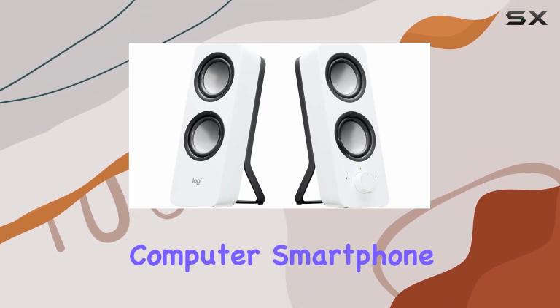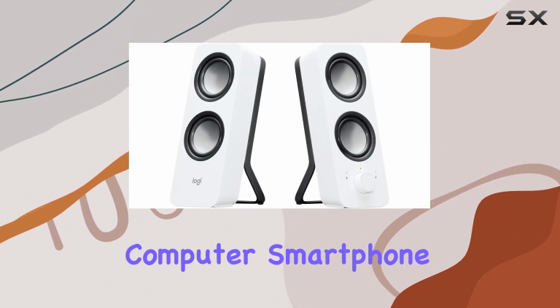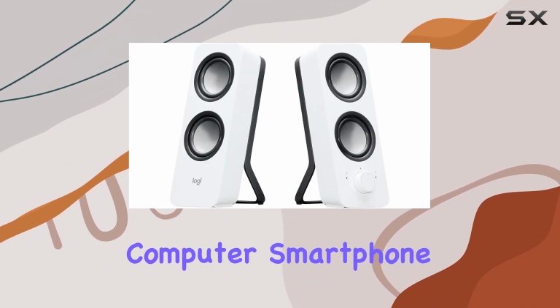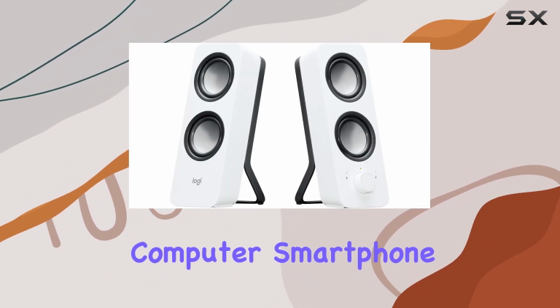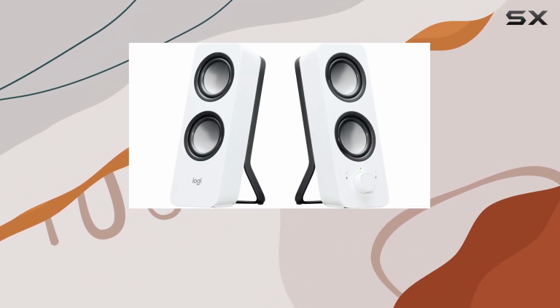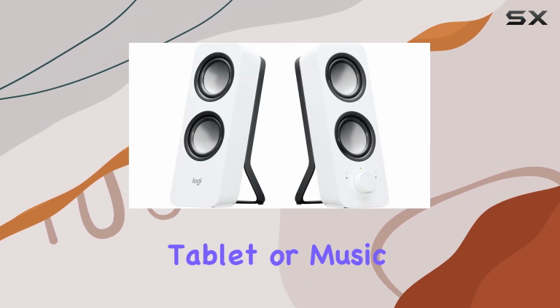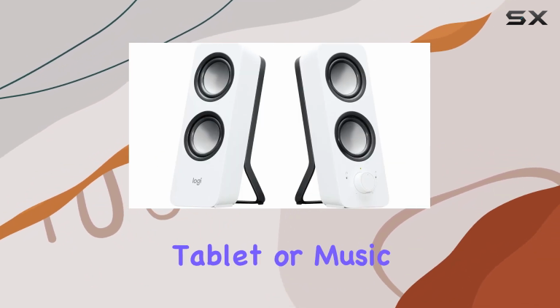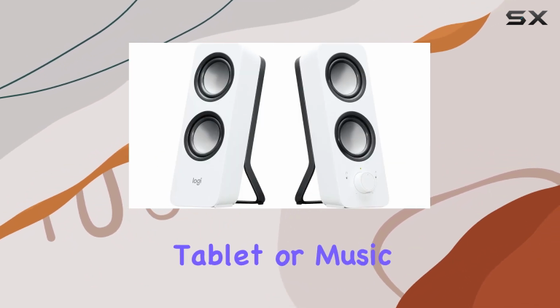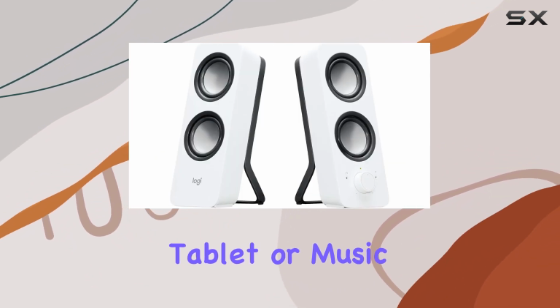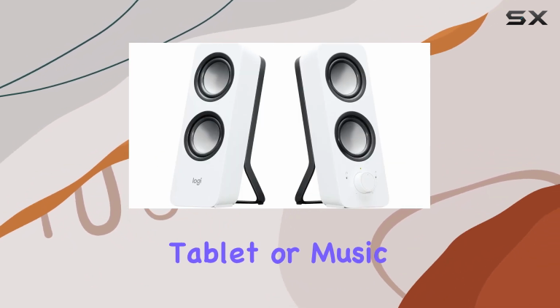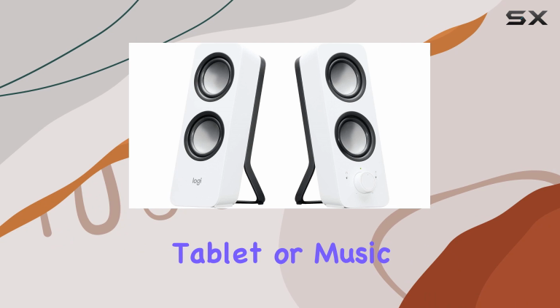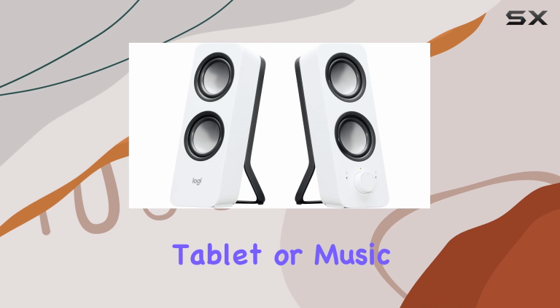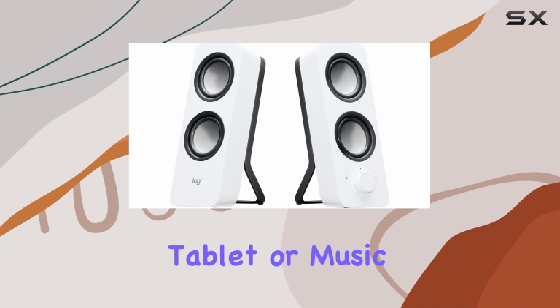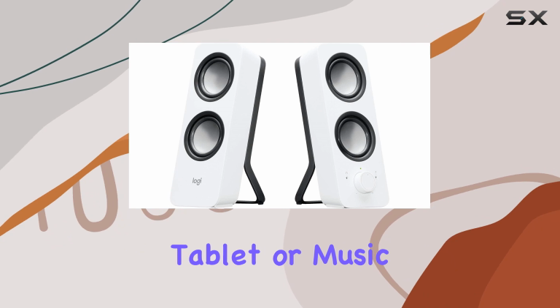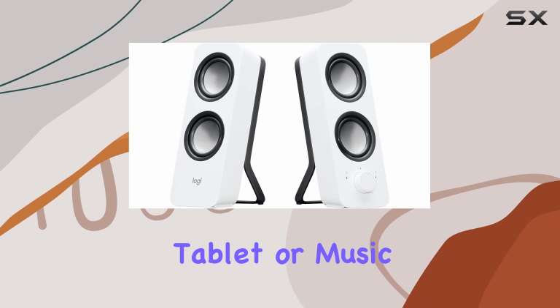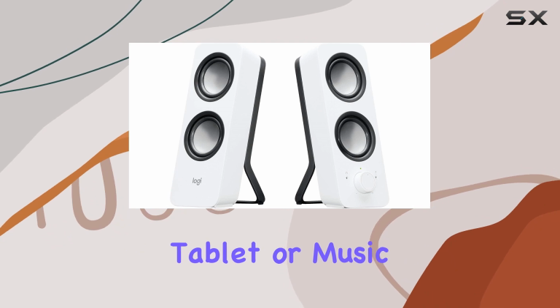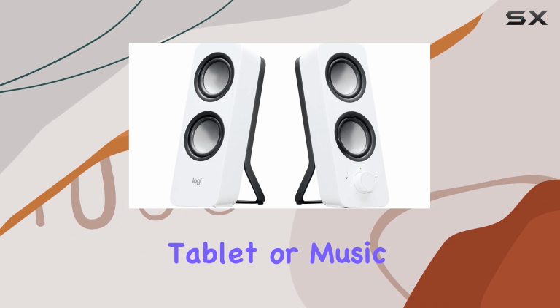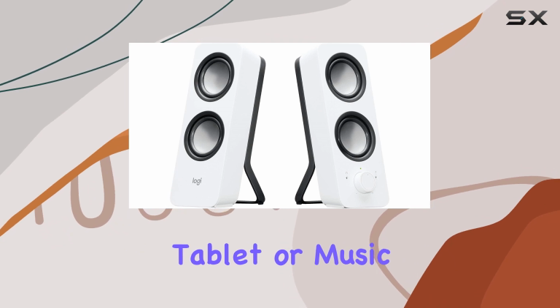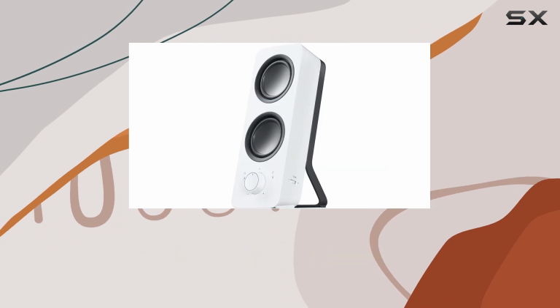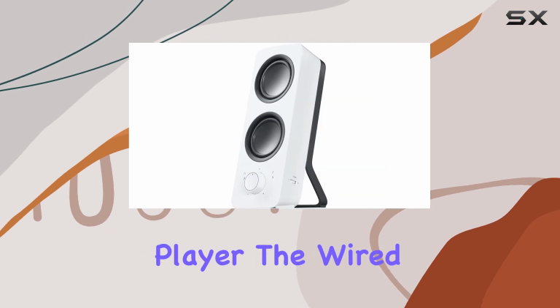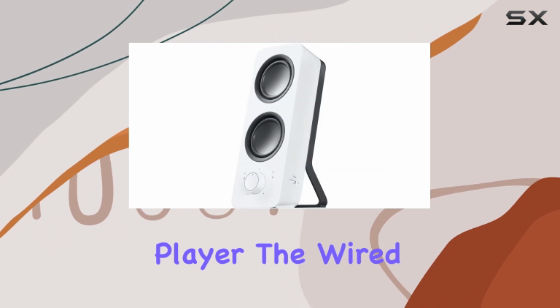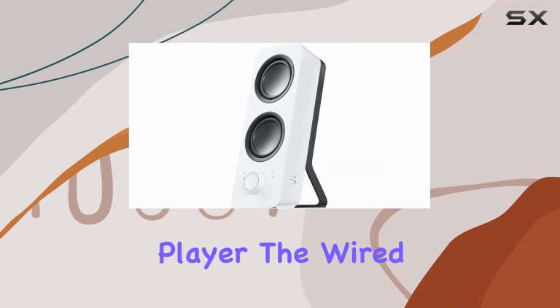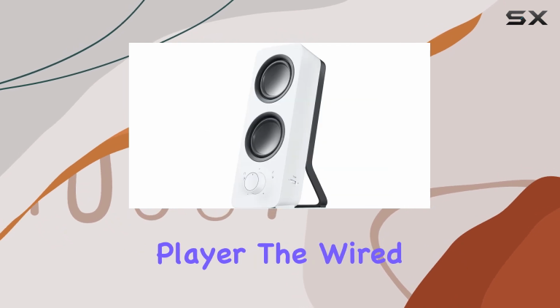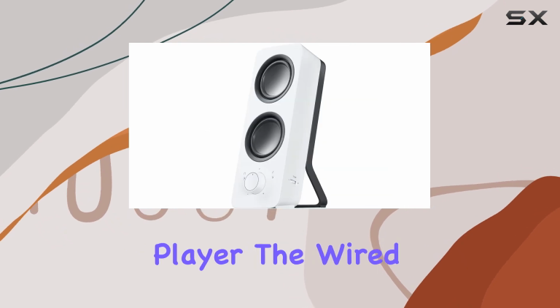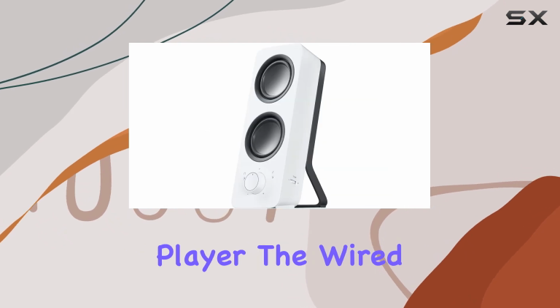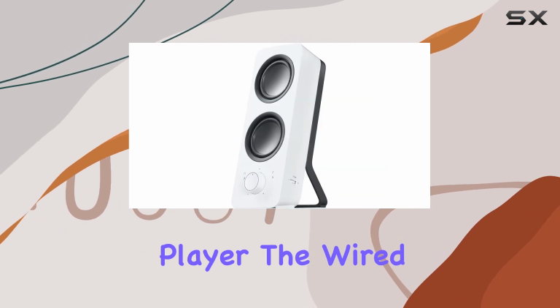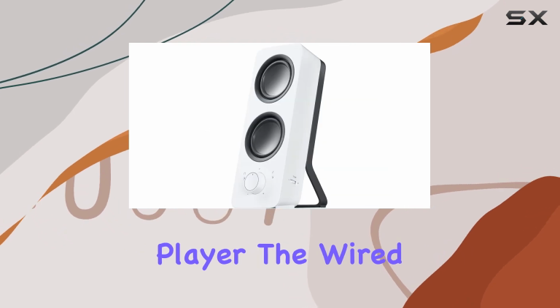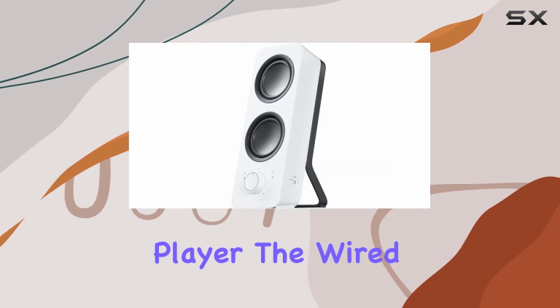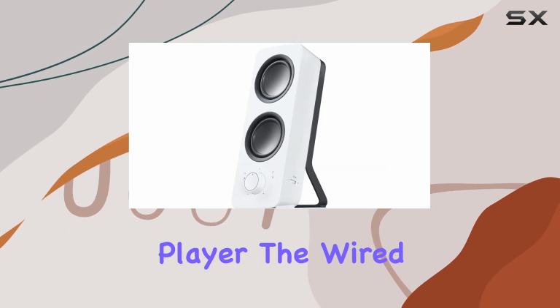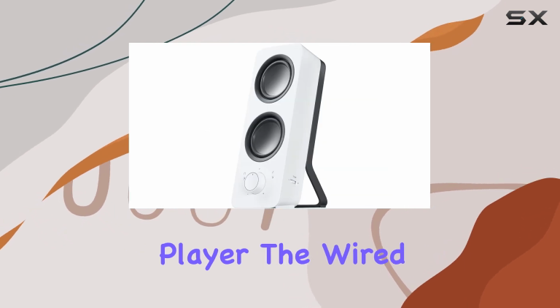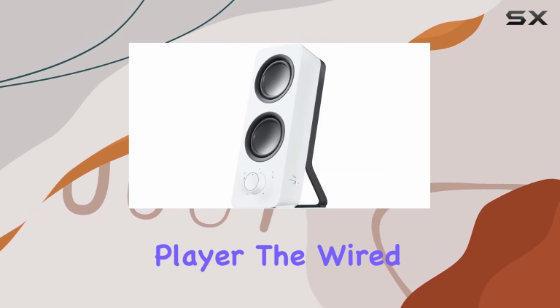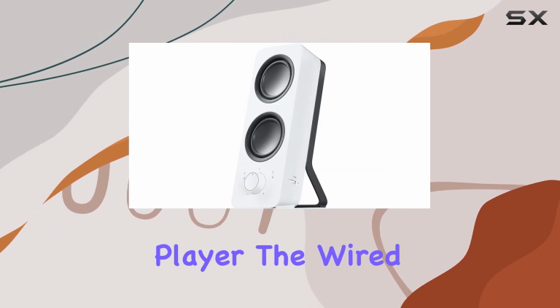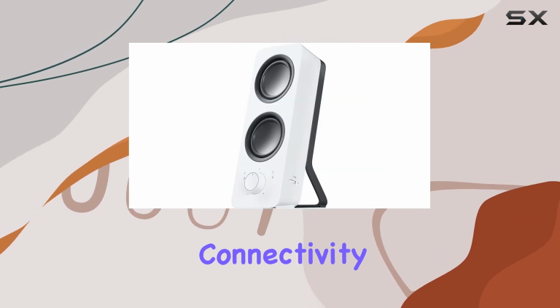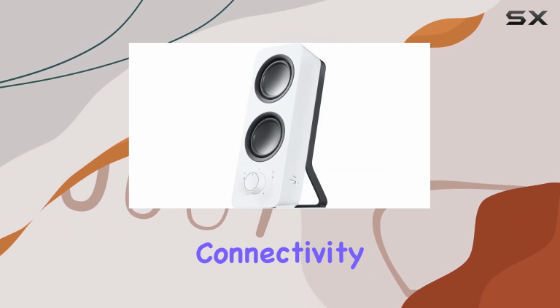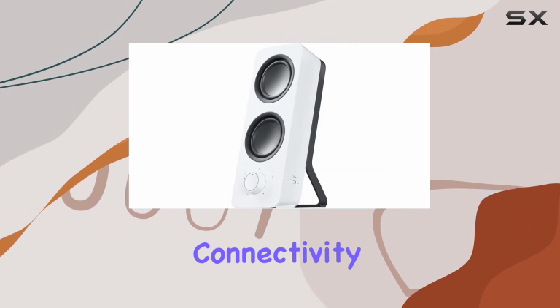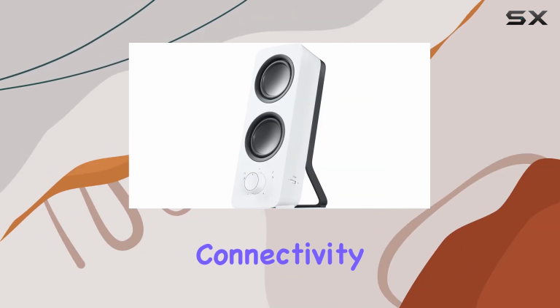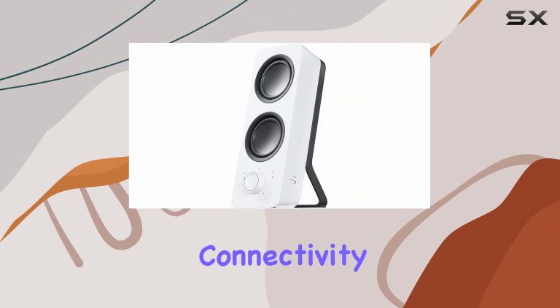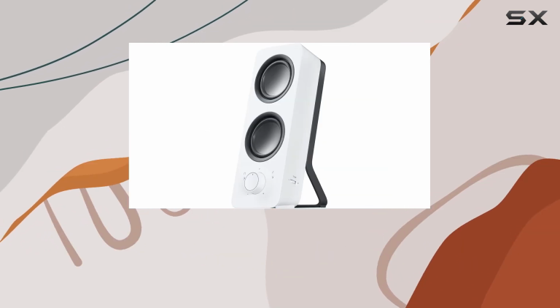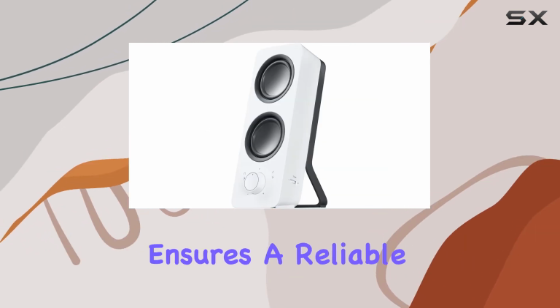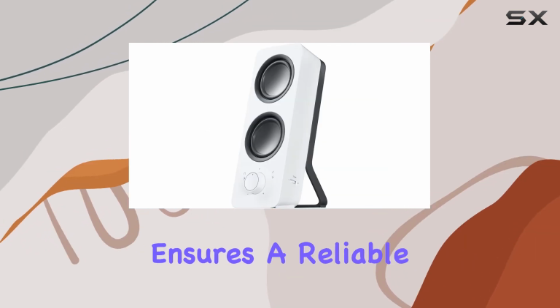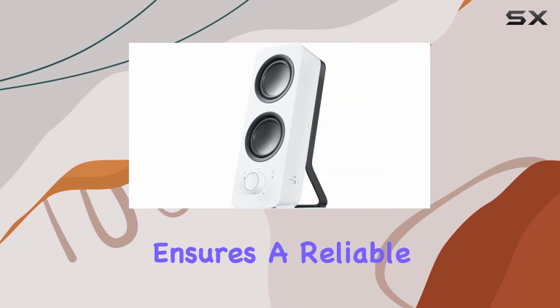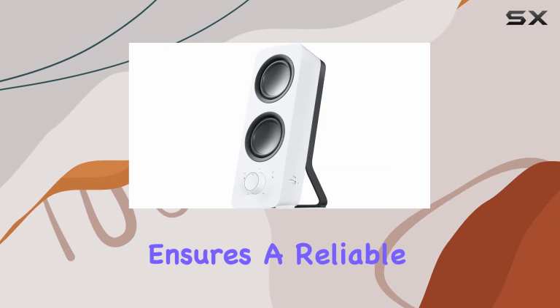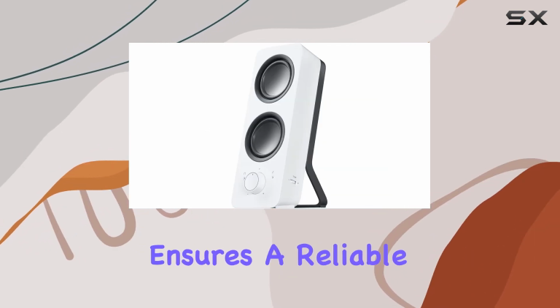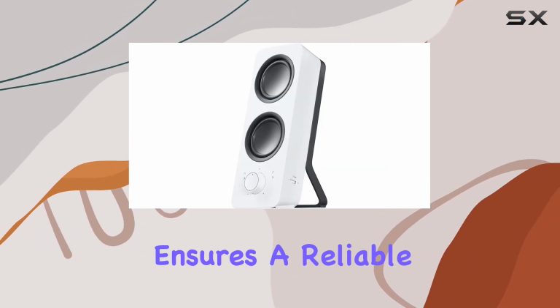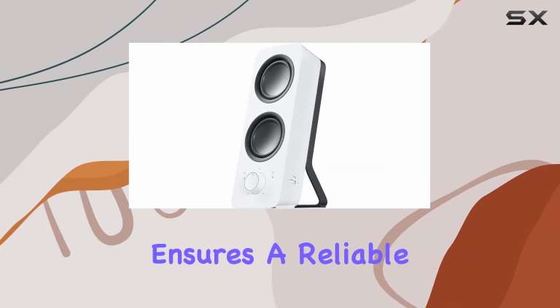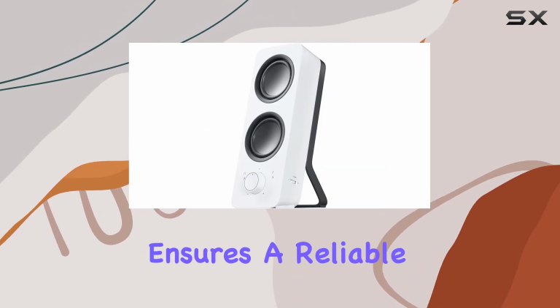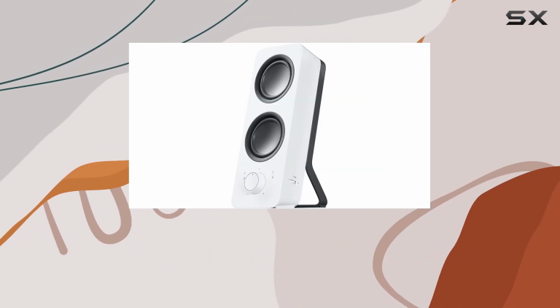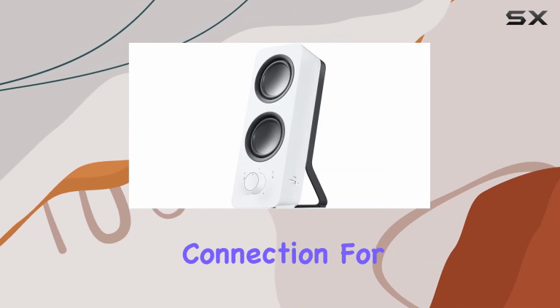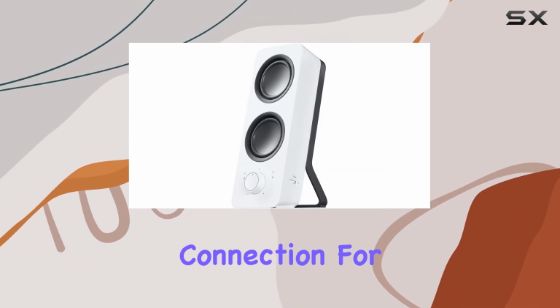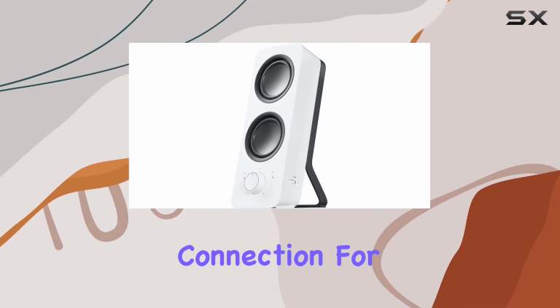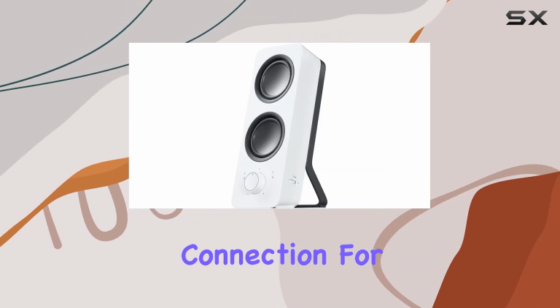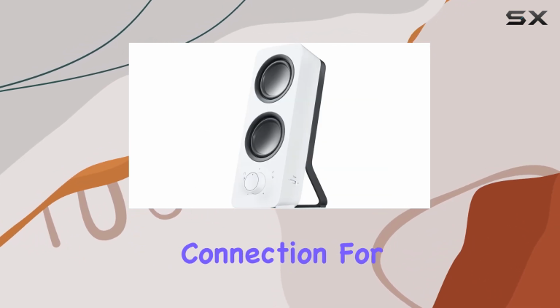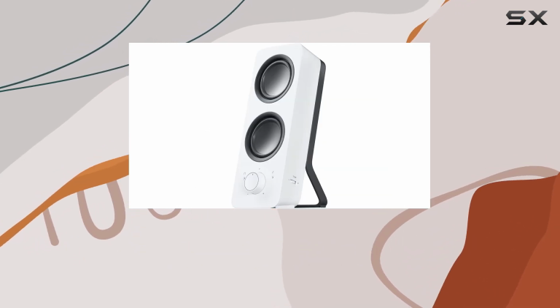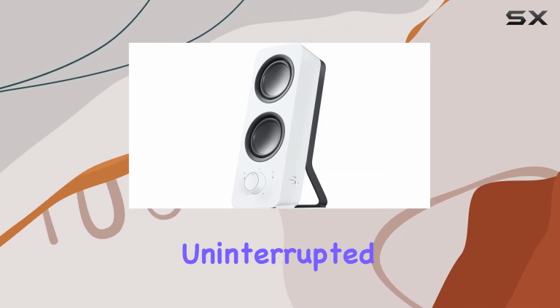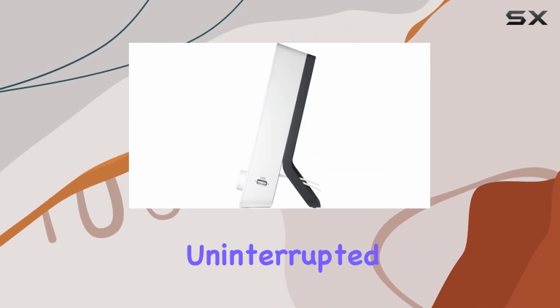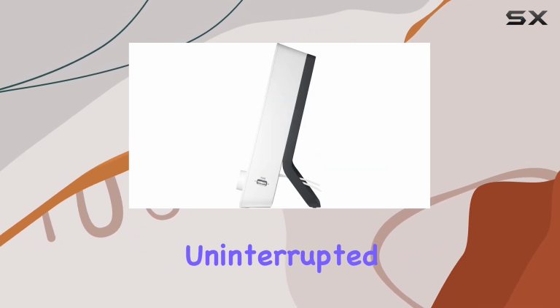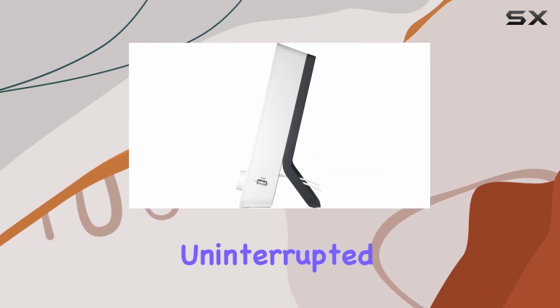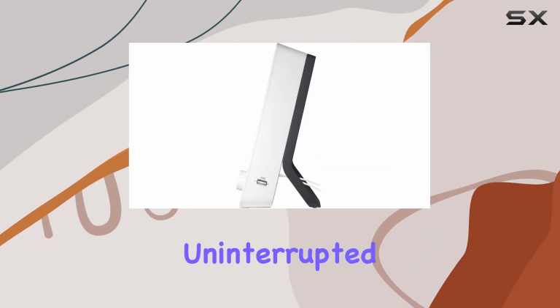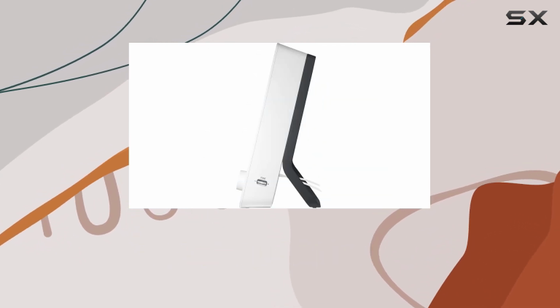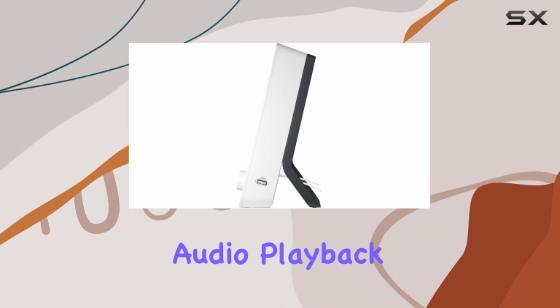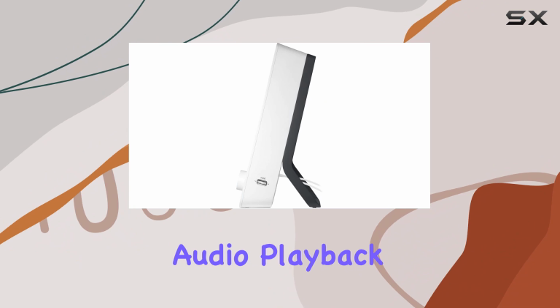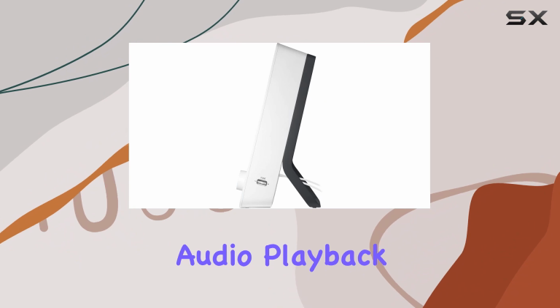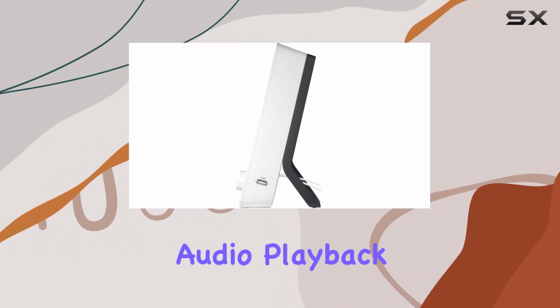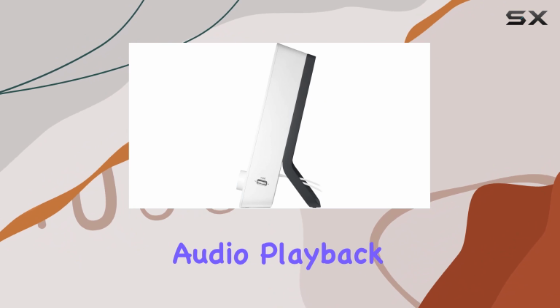They also connect to your smartphone, tablet, or music player. The wired connectivity ensures a reliable connection for uninterrupted audio playback.